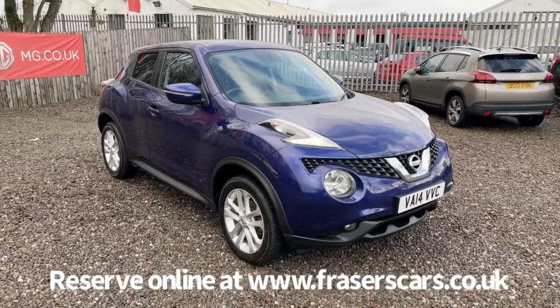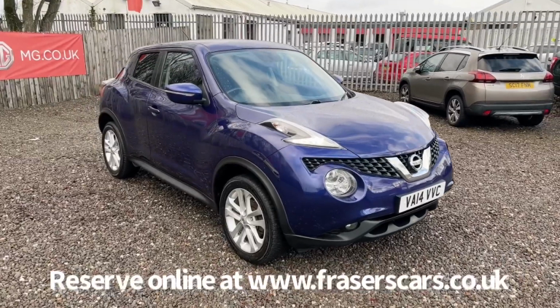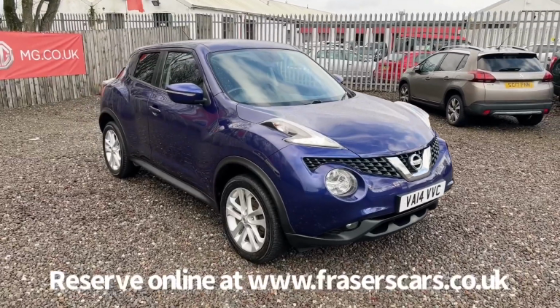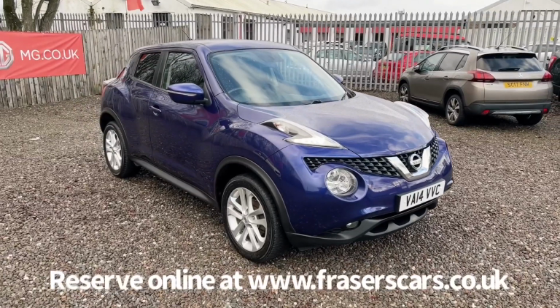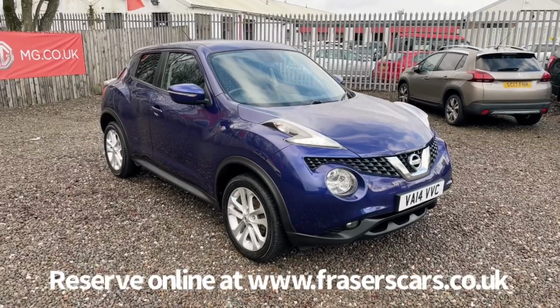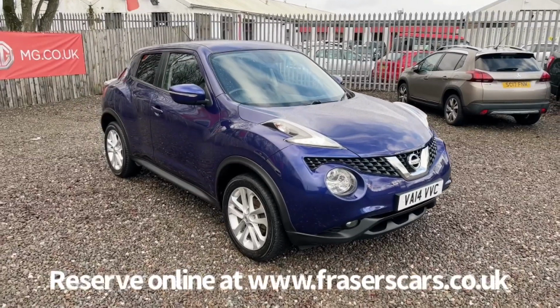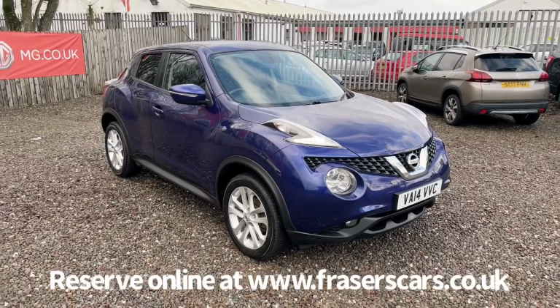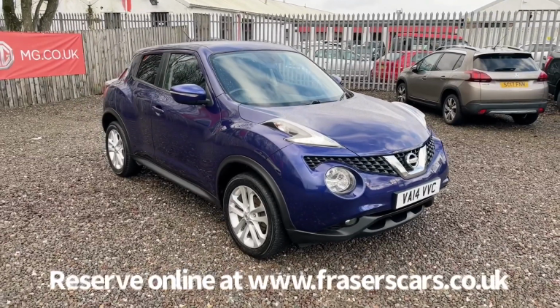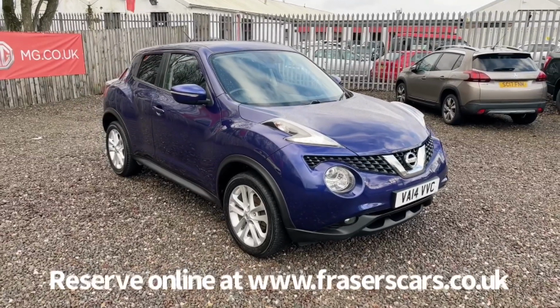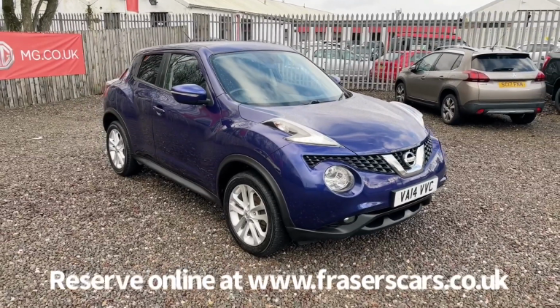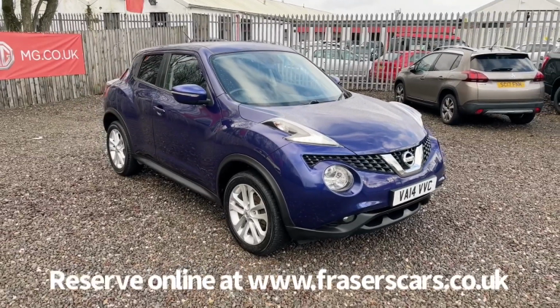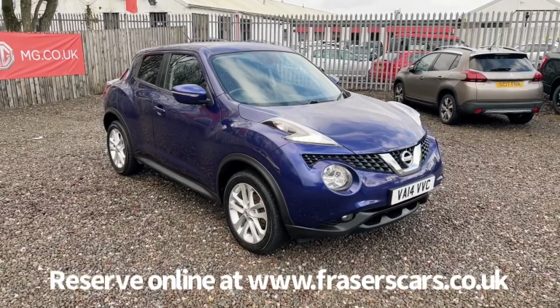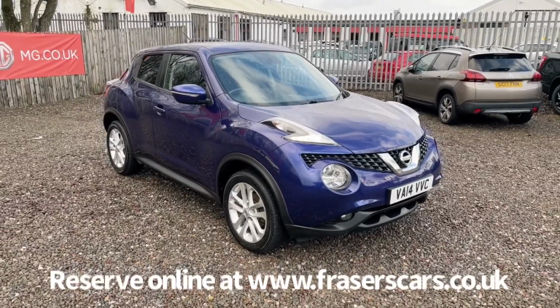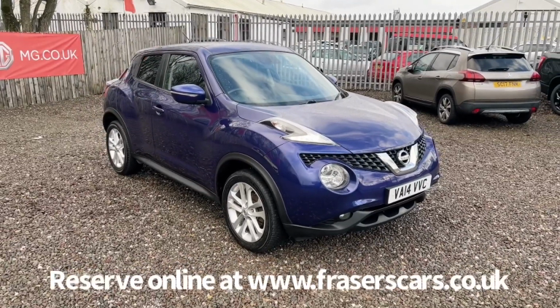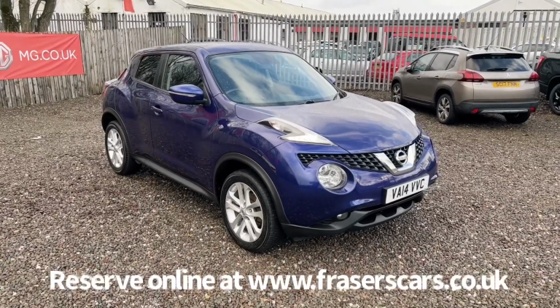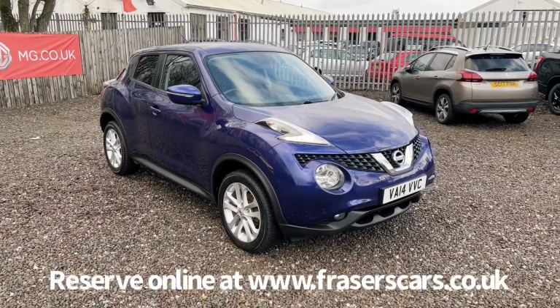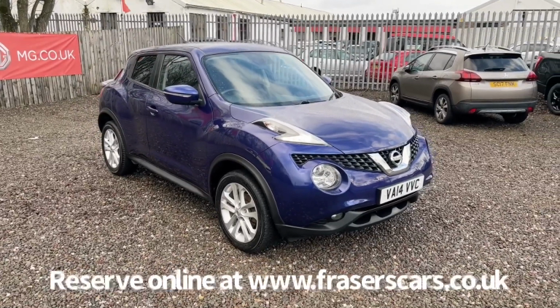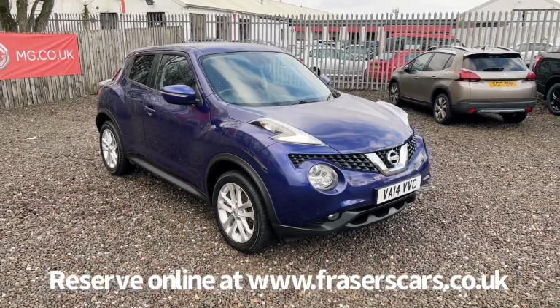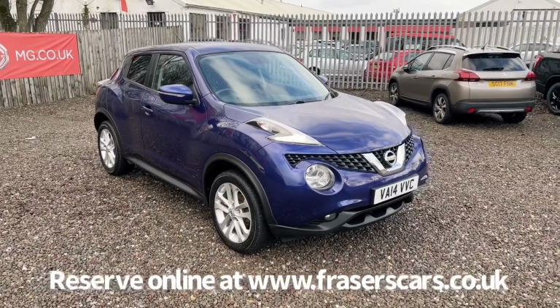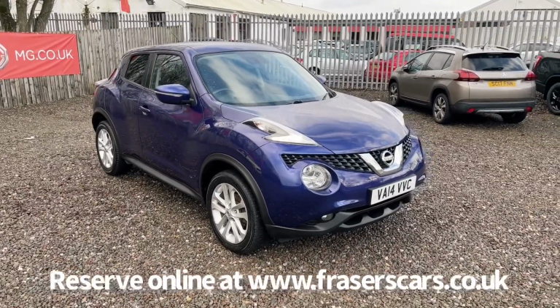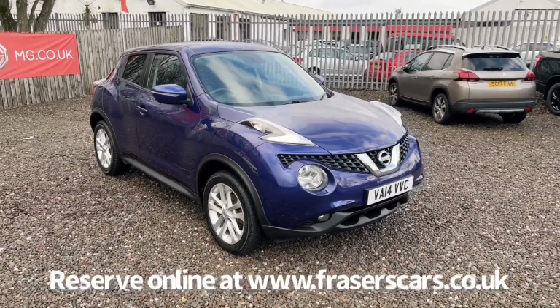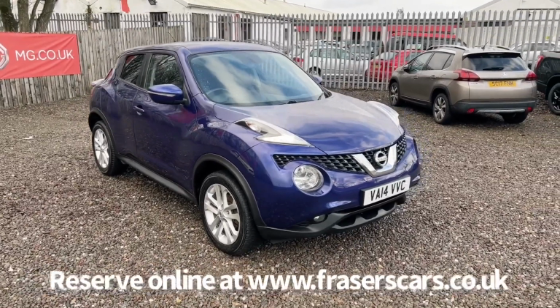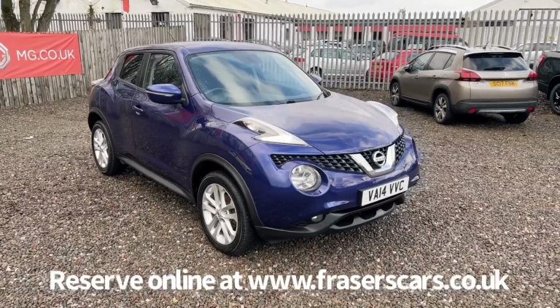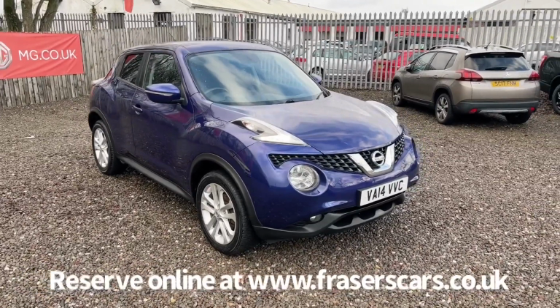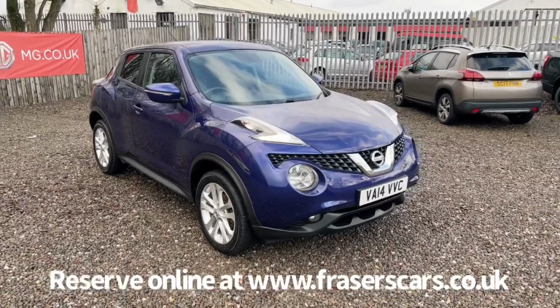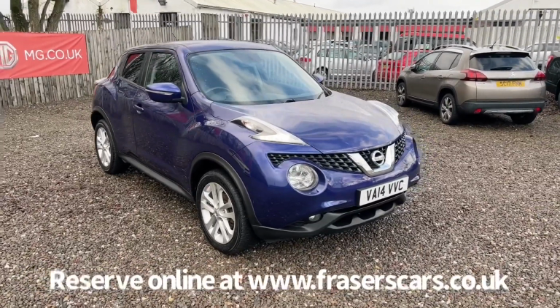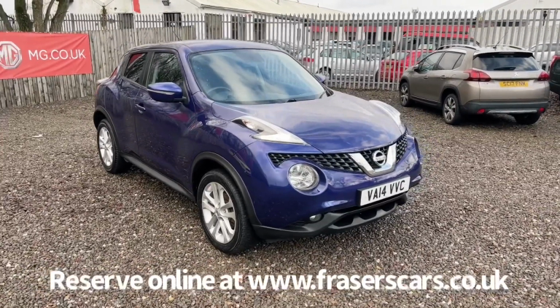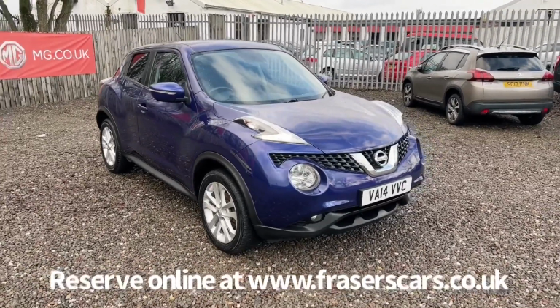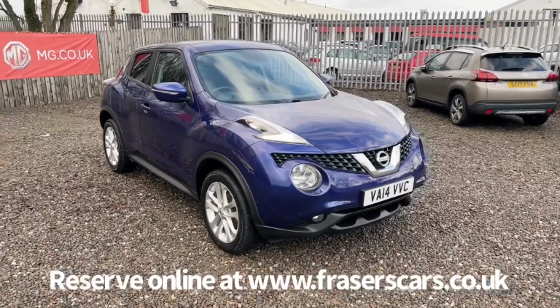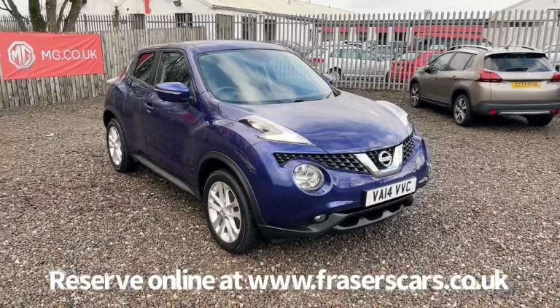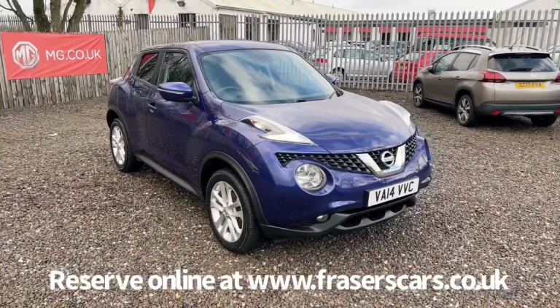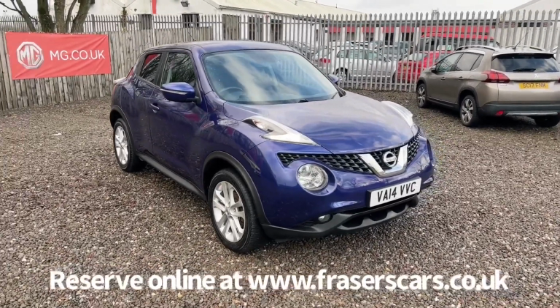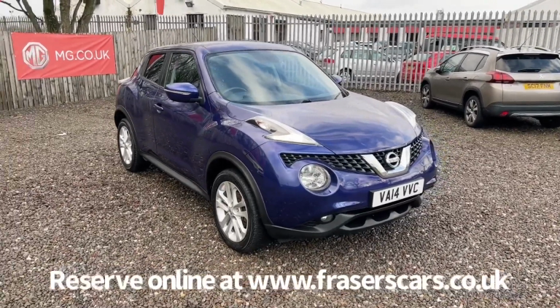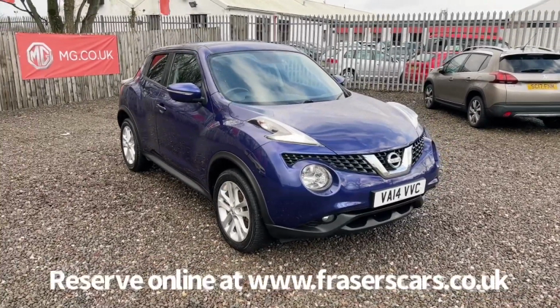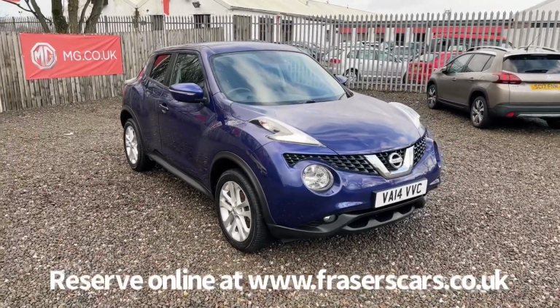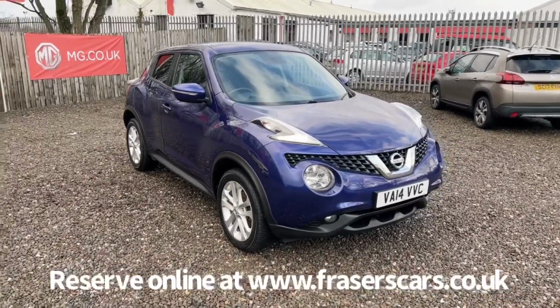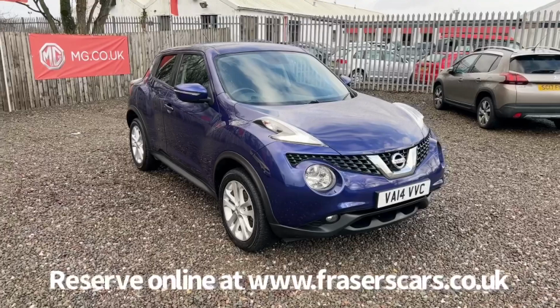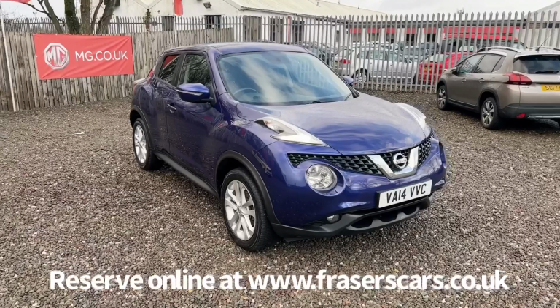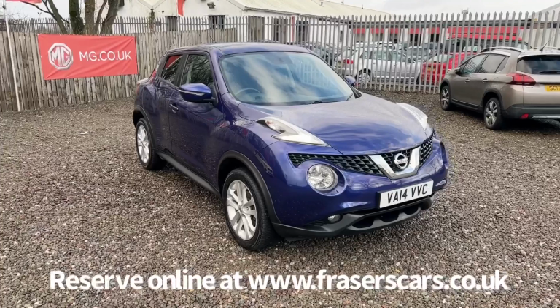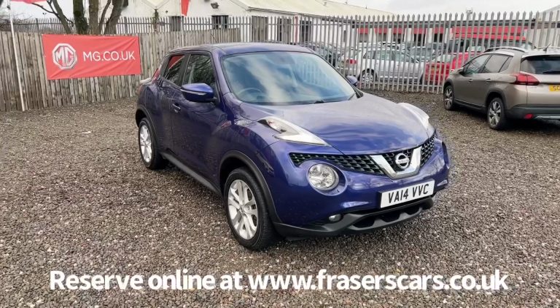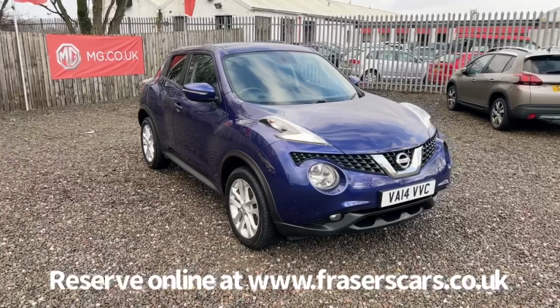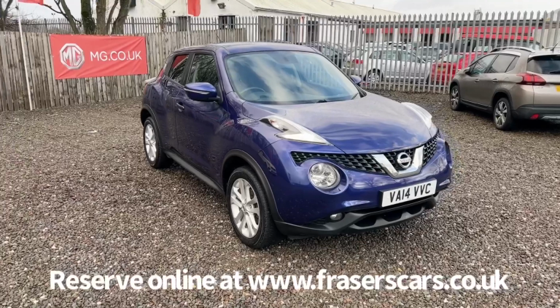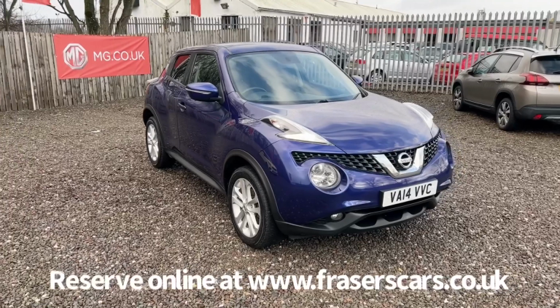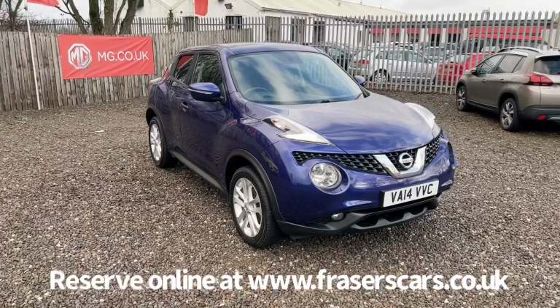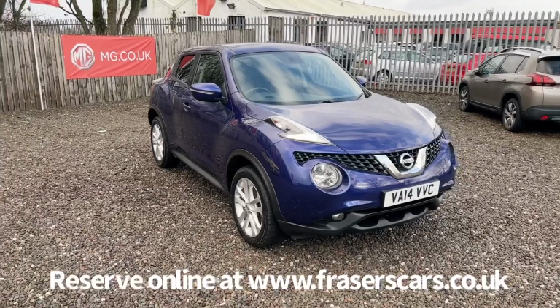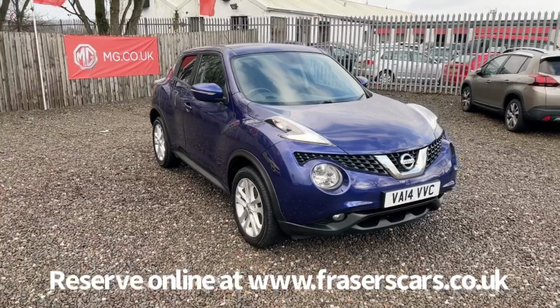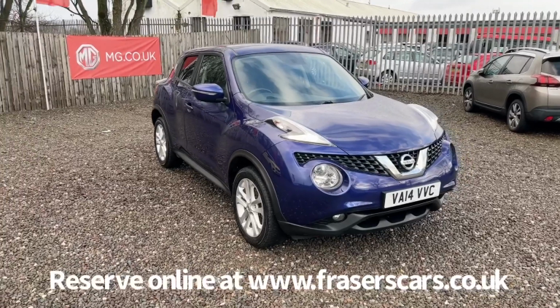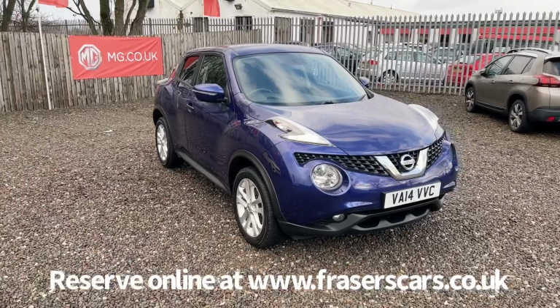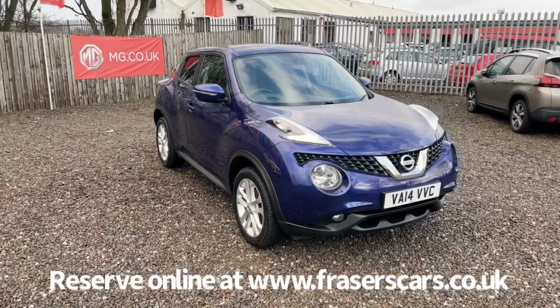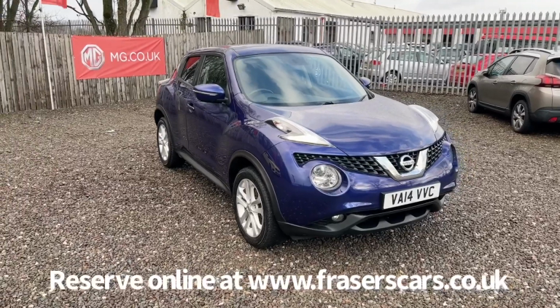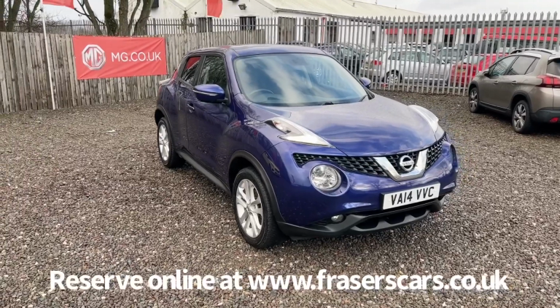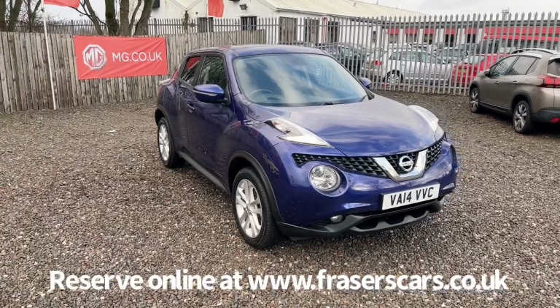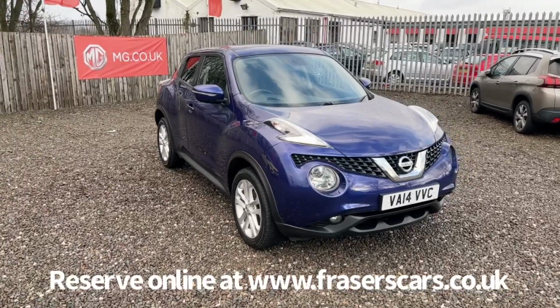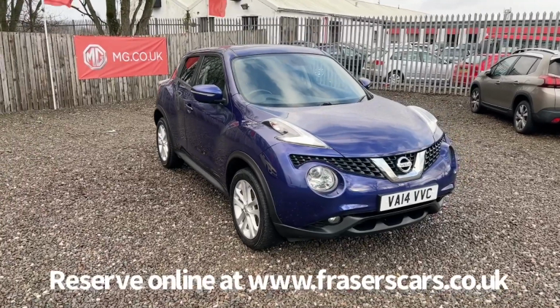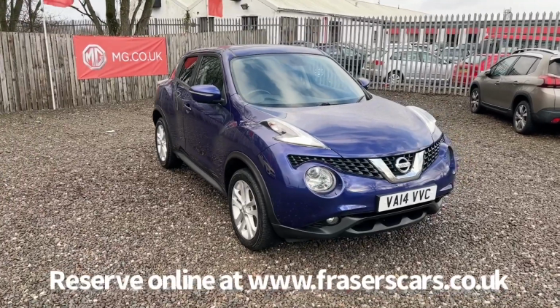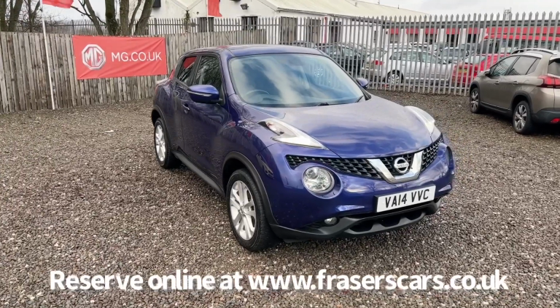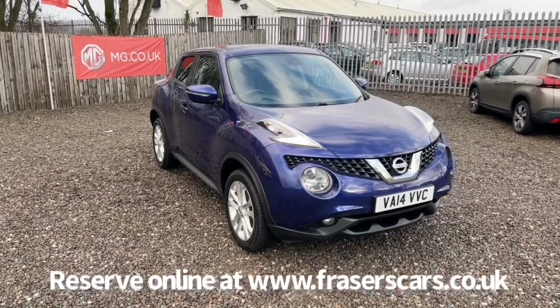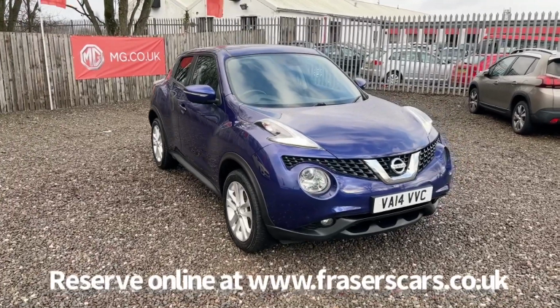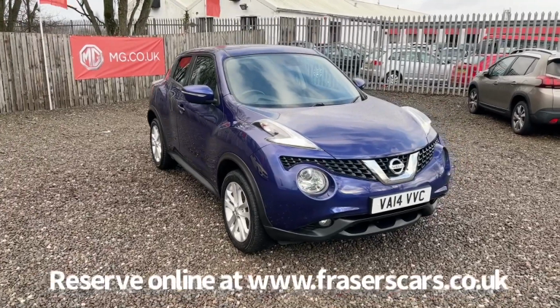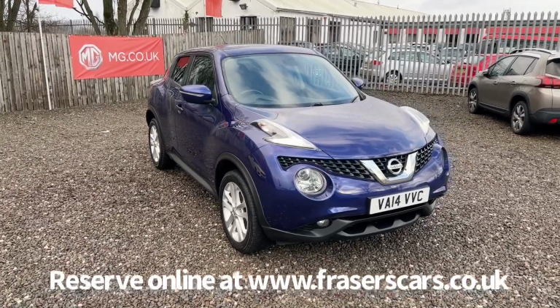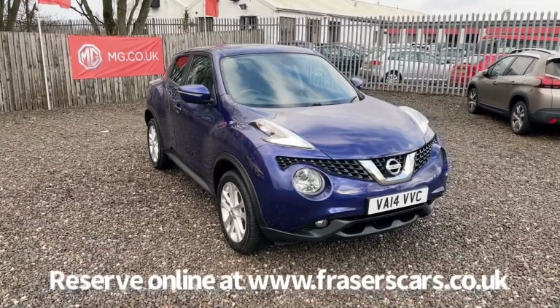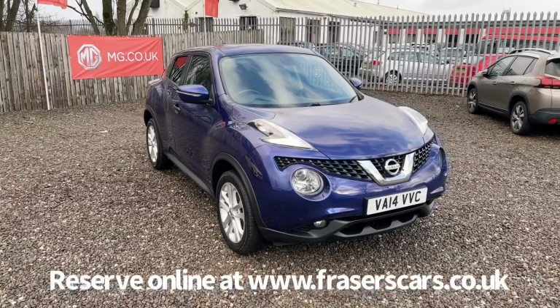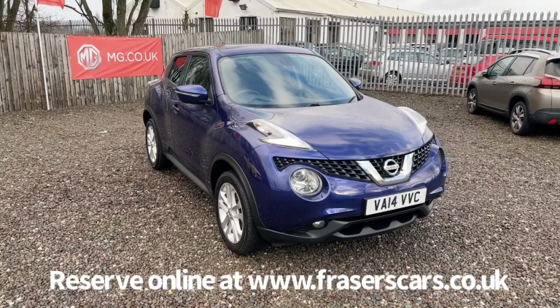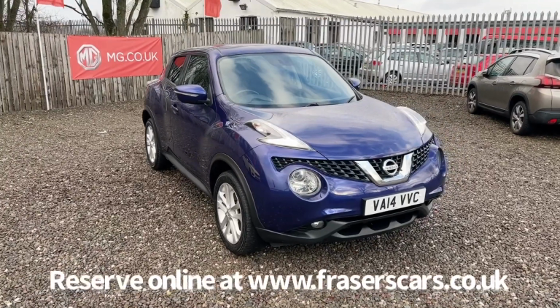If you'd like to give the sales team a call, they're available at 01324 632333. Thanks for watching.